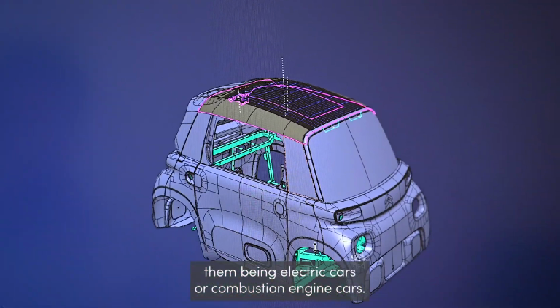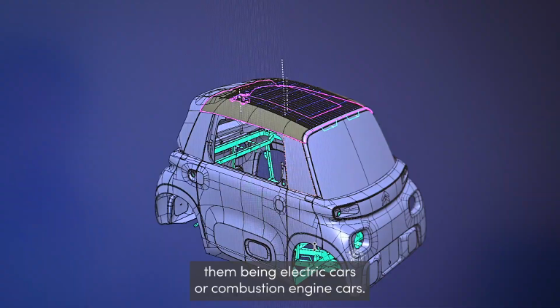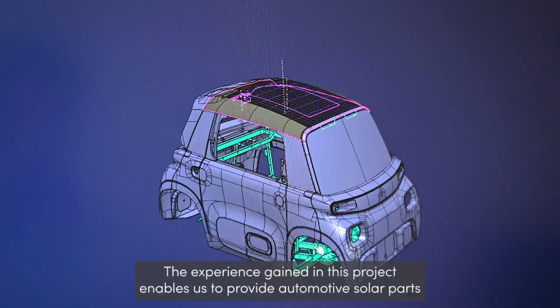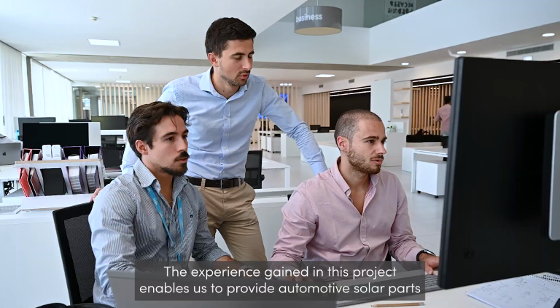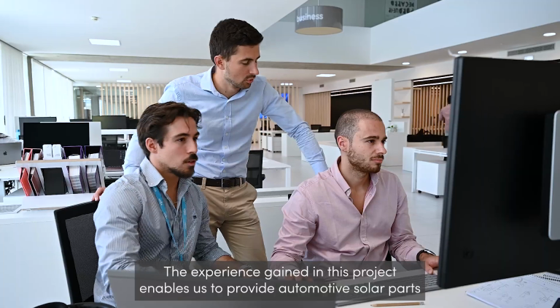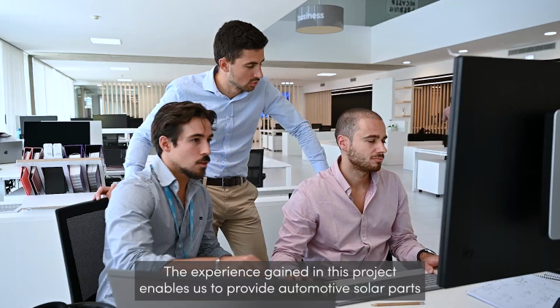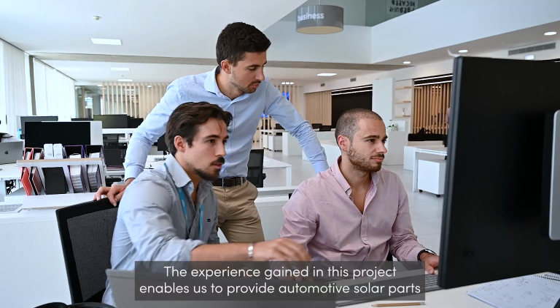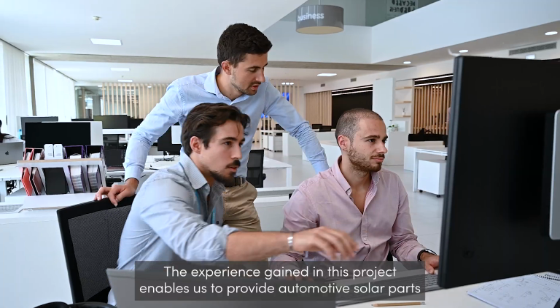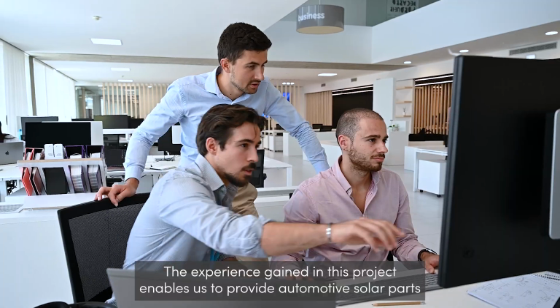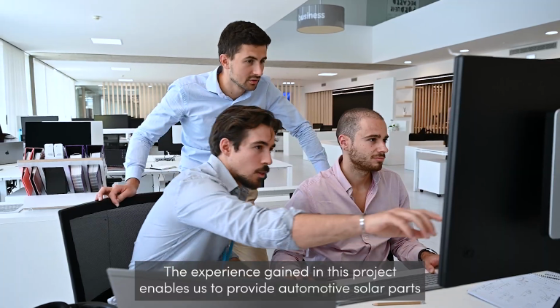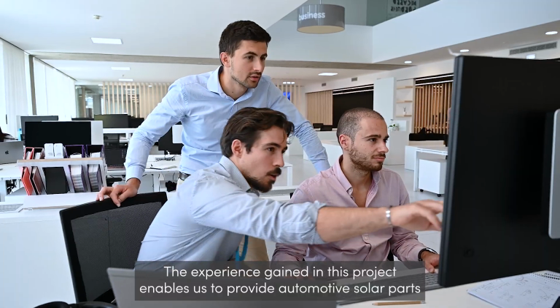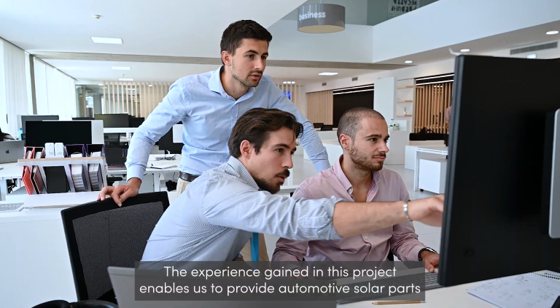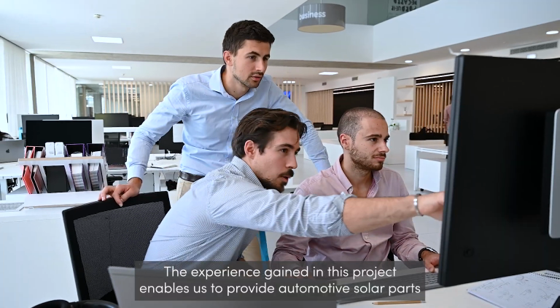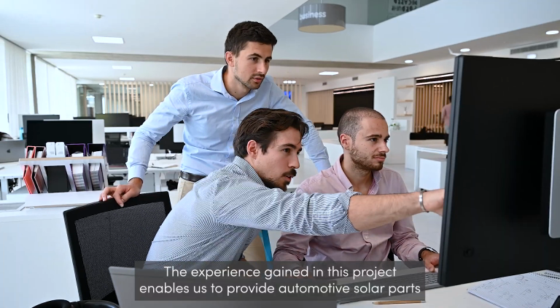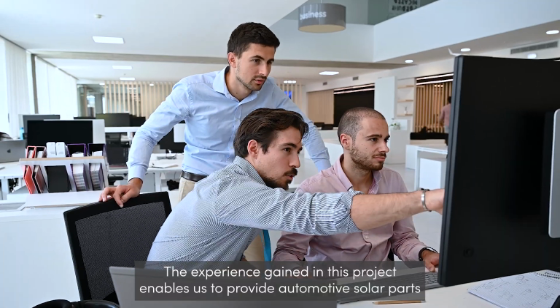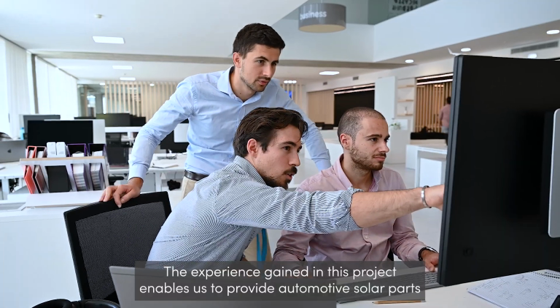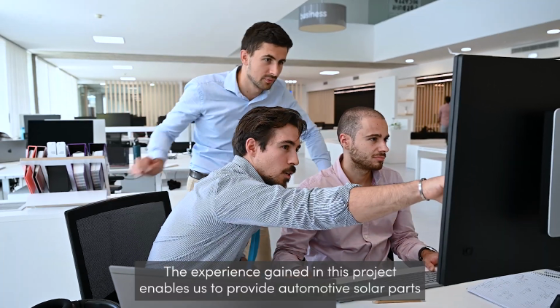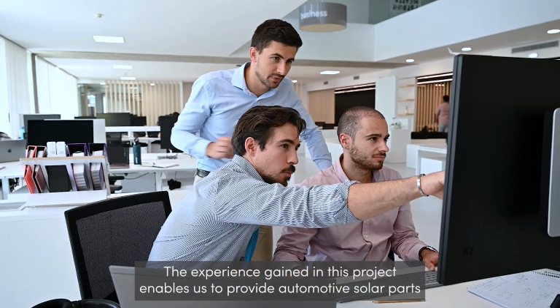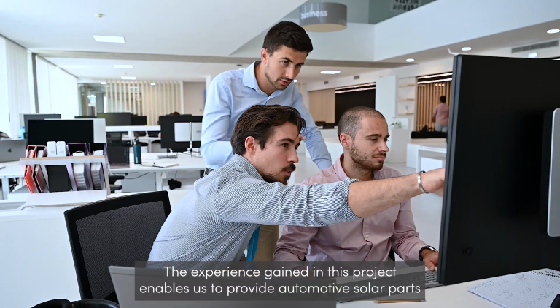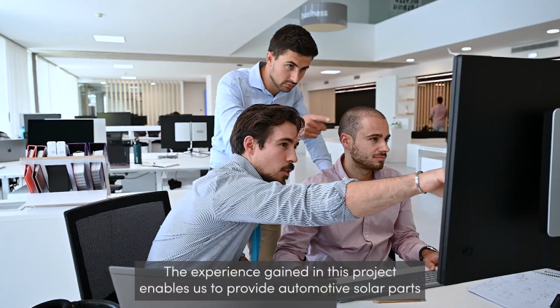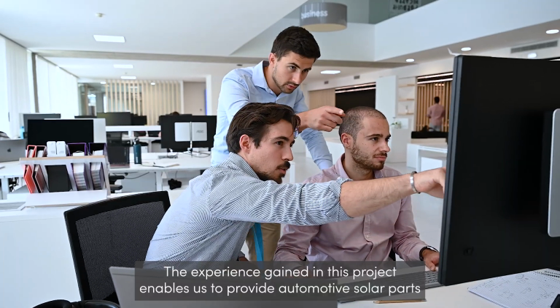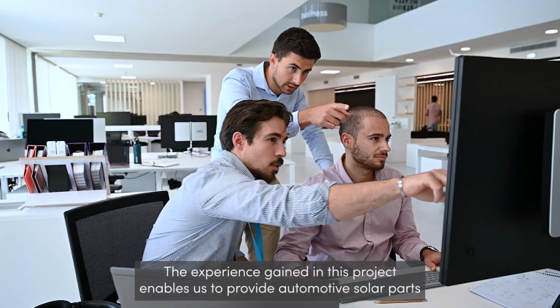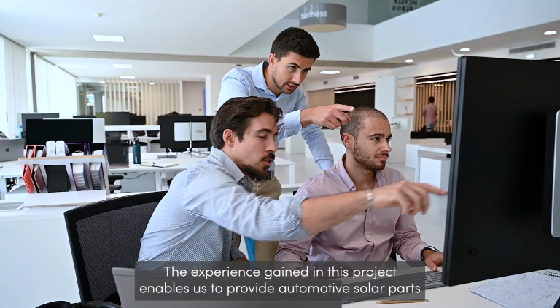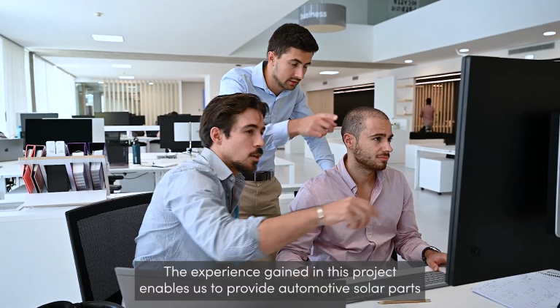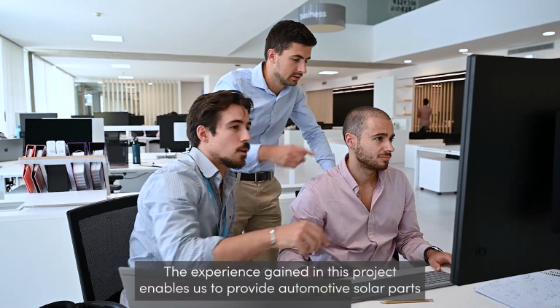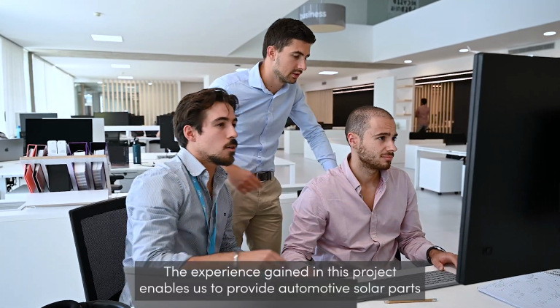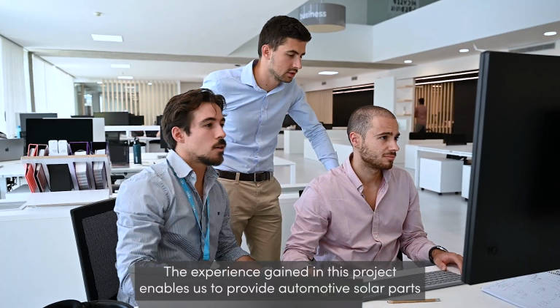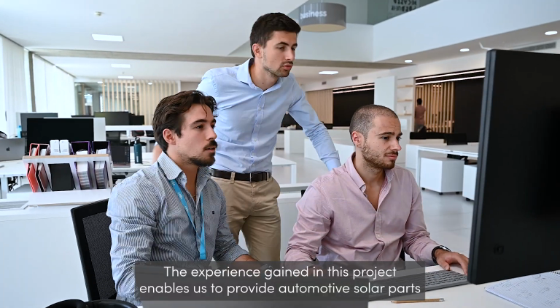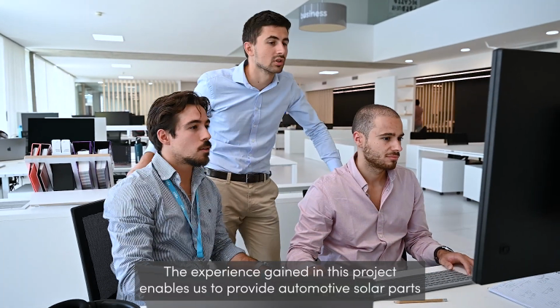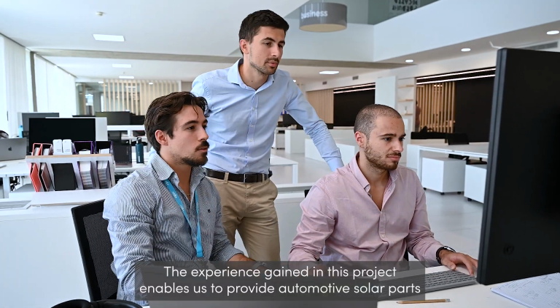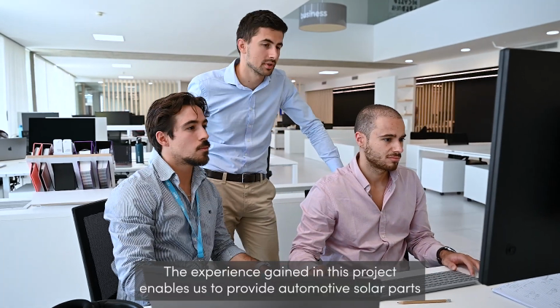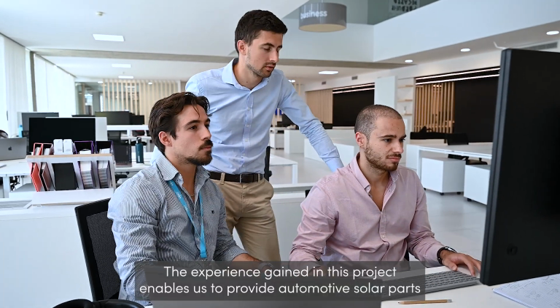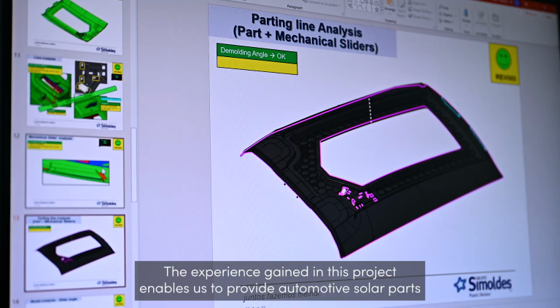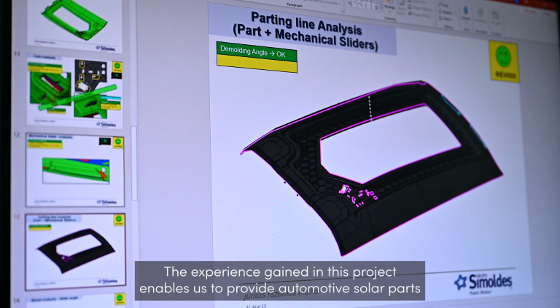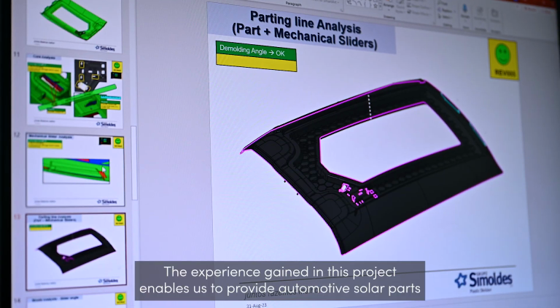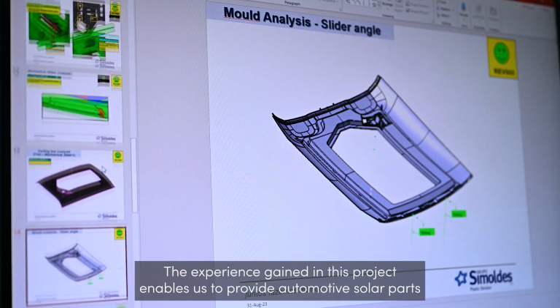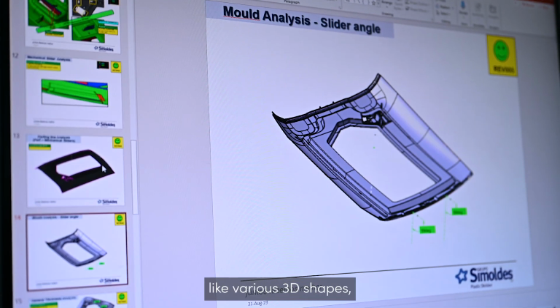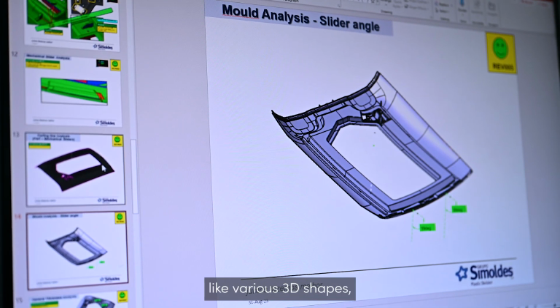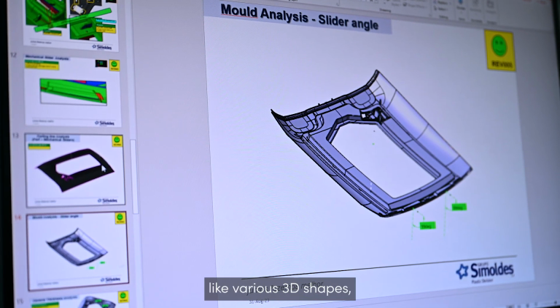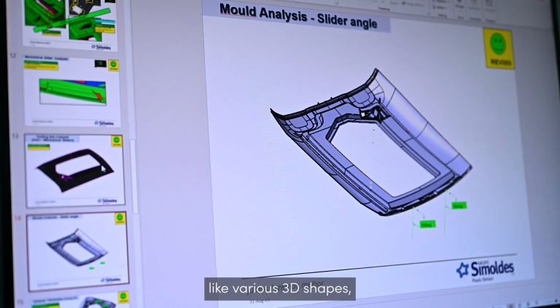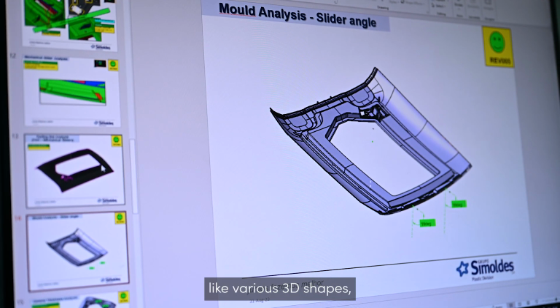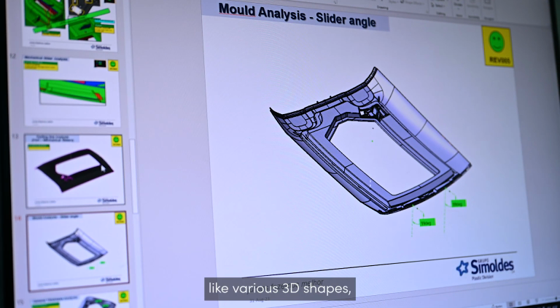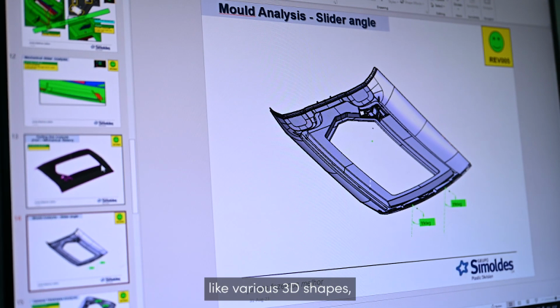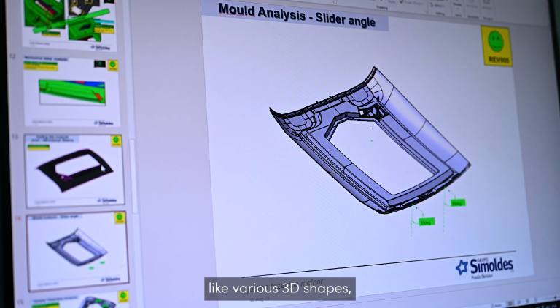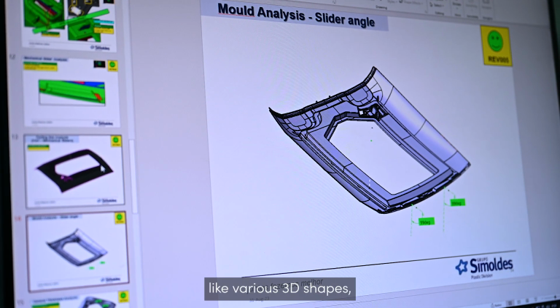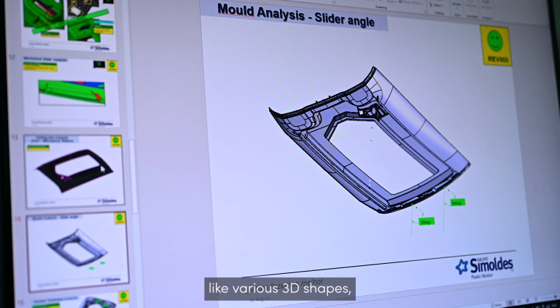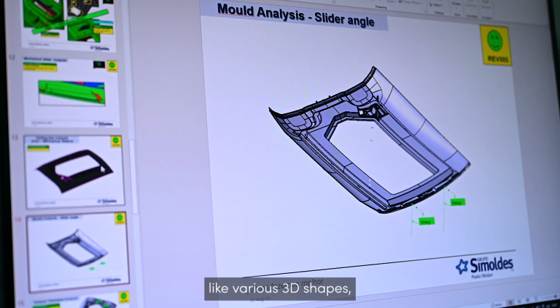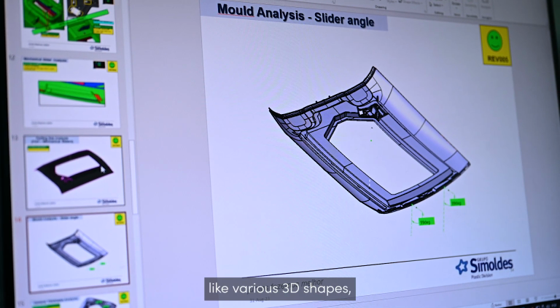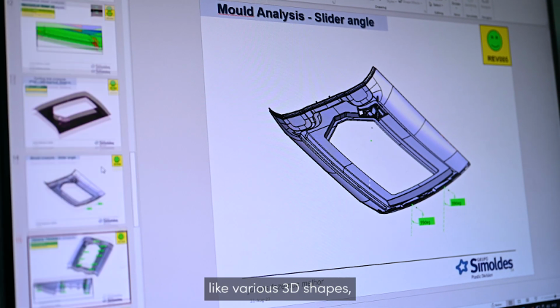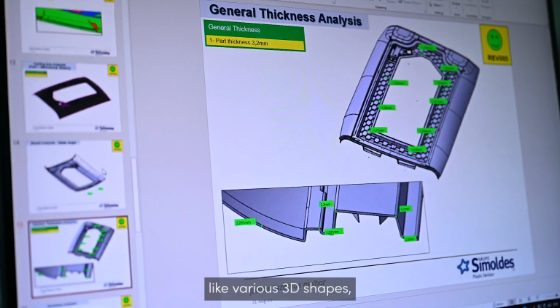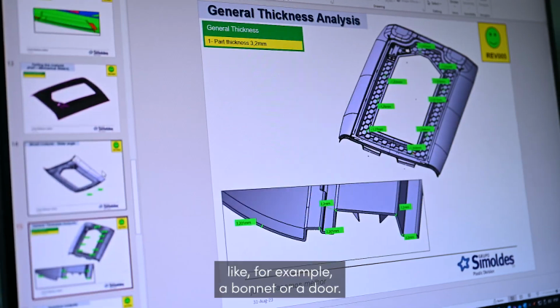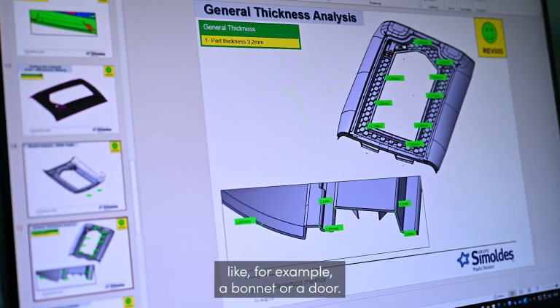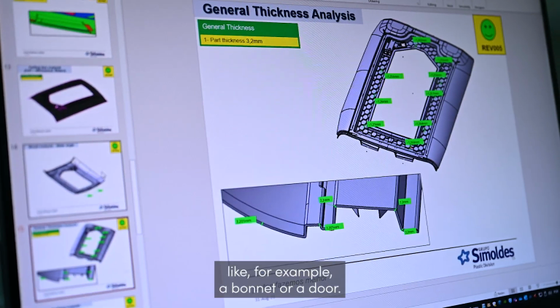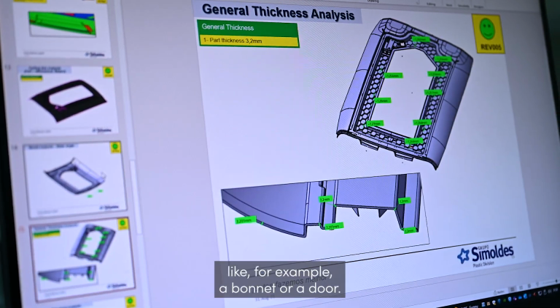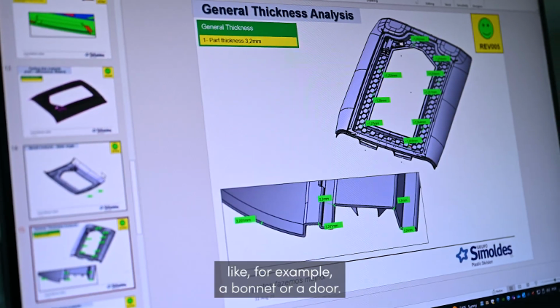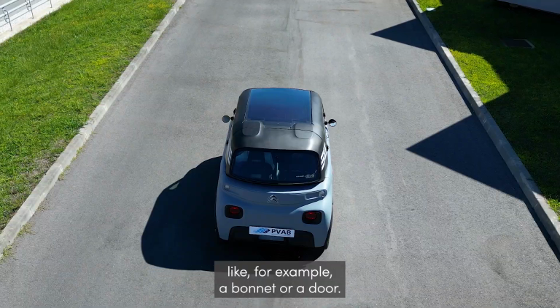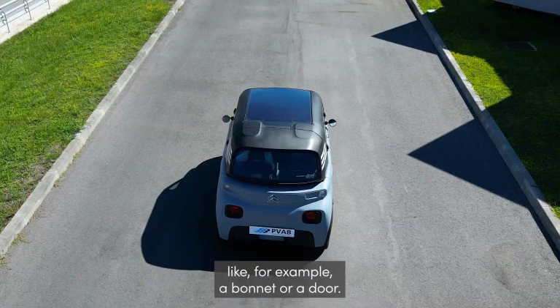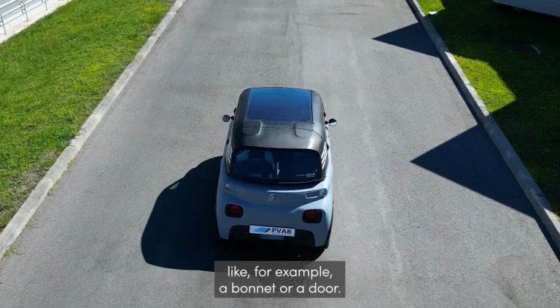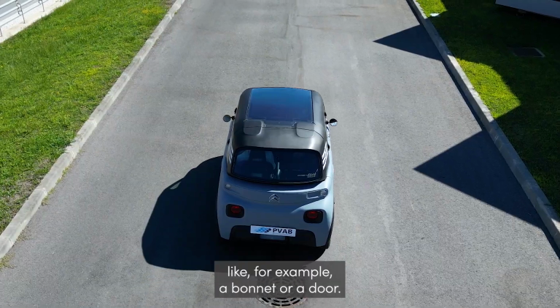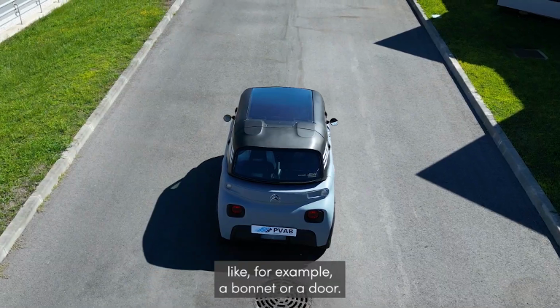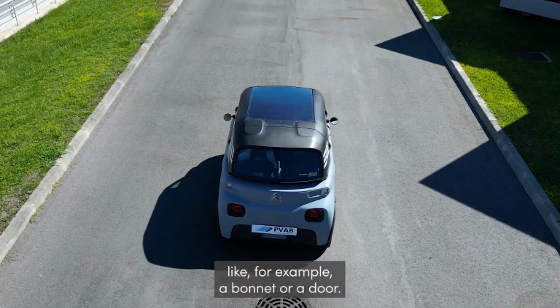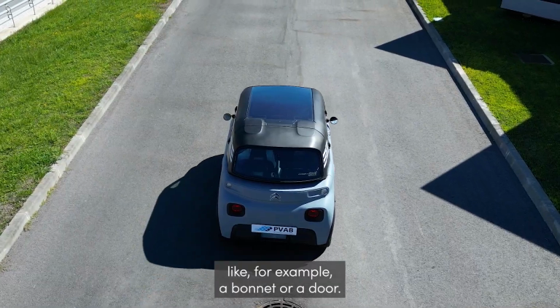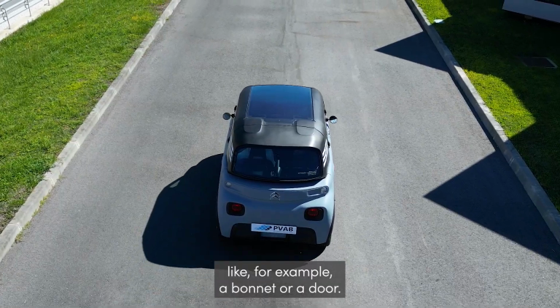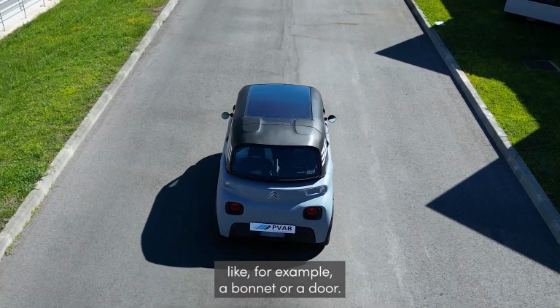The experience gained in this project enables us to provide automotive solar parts in various 3D shapes, like for example a bonnet or a door.